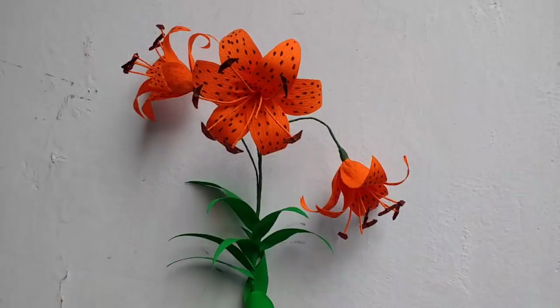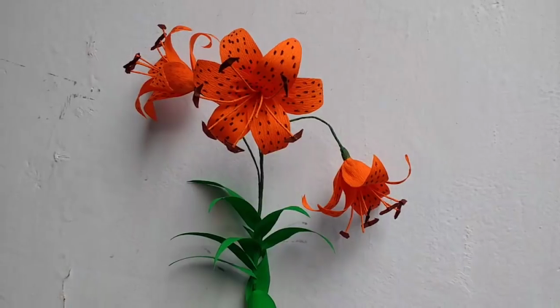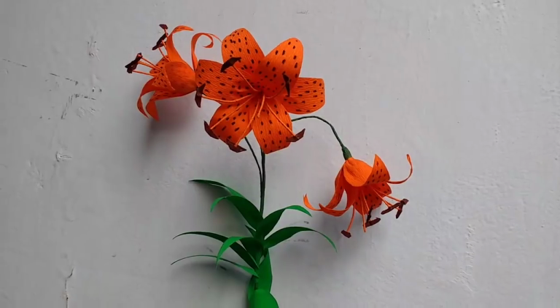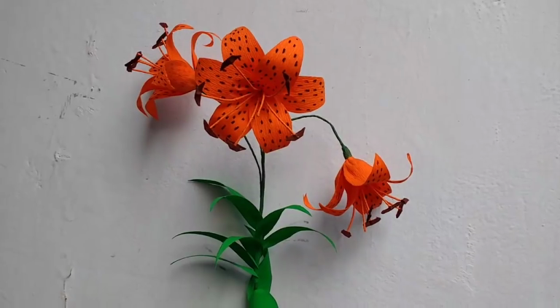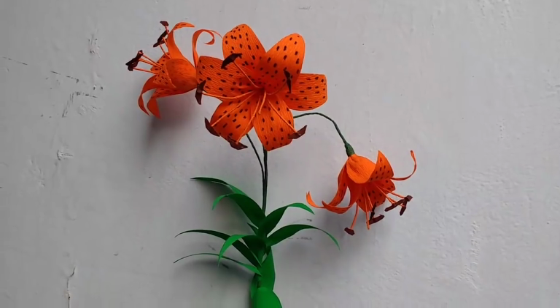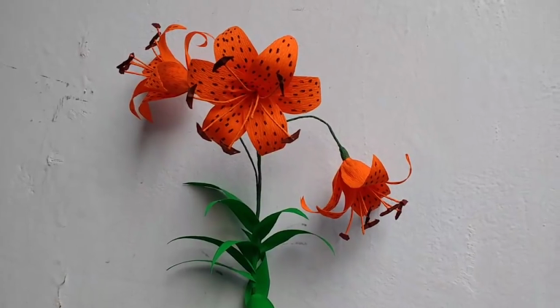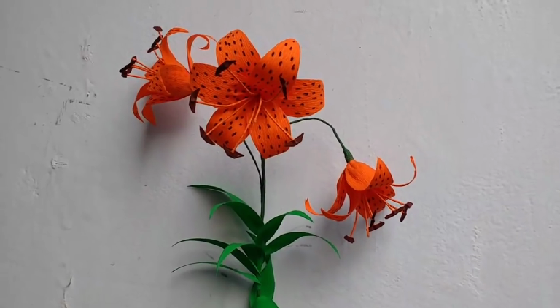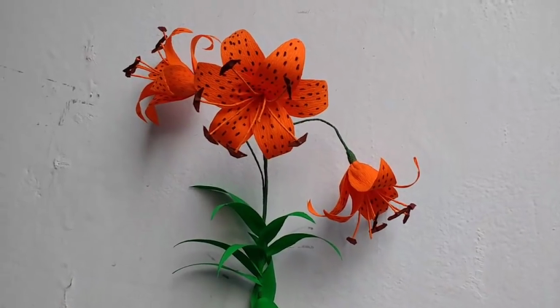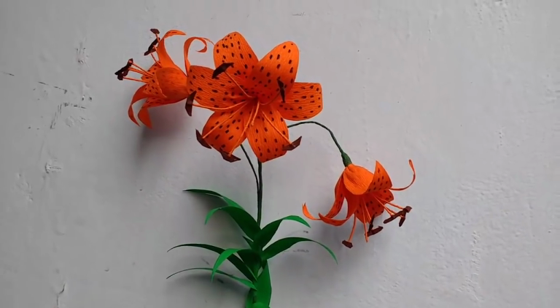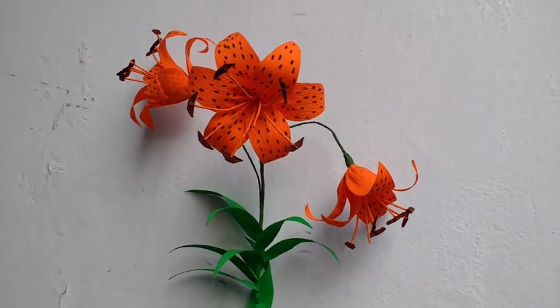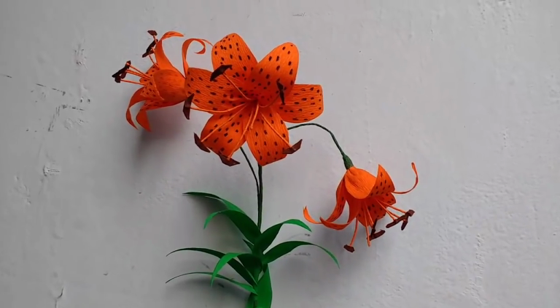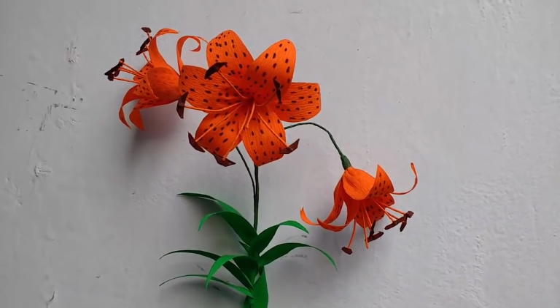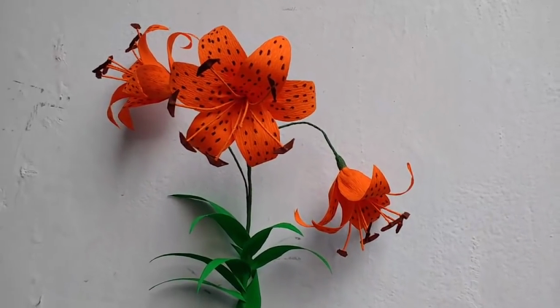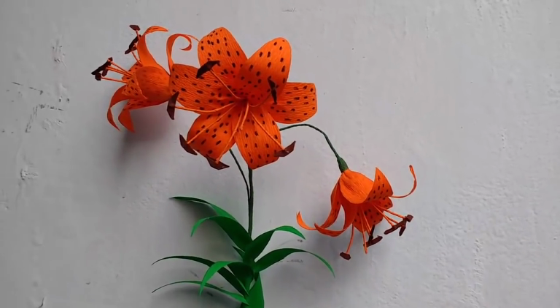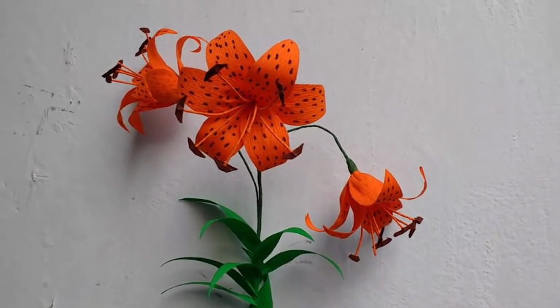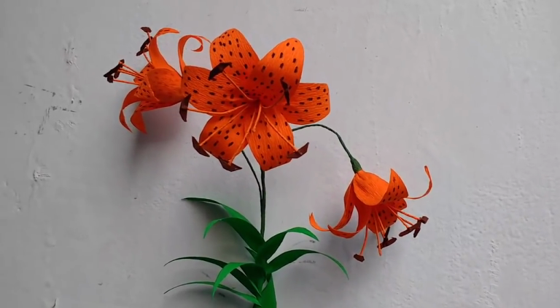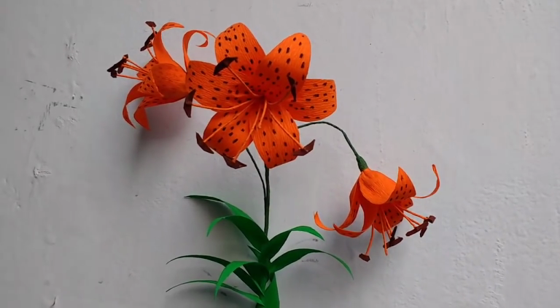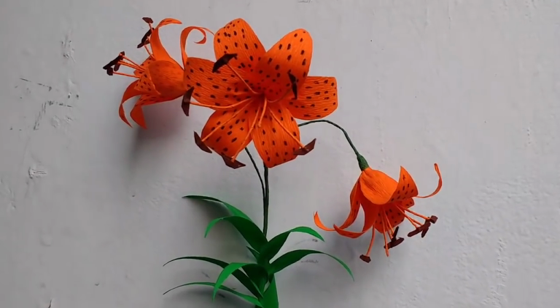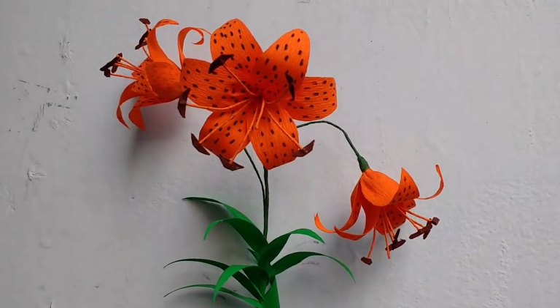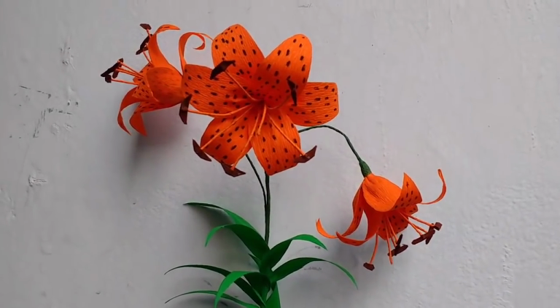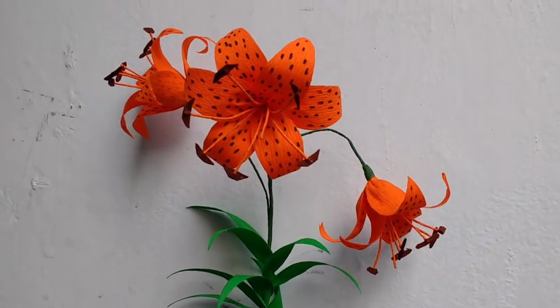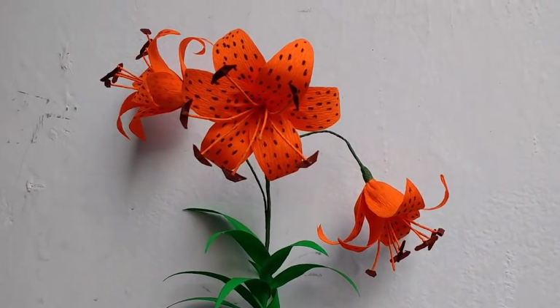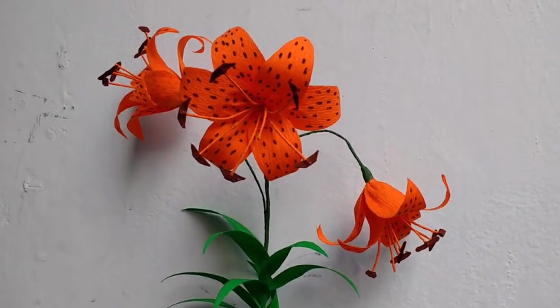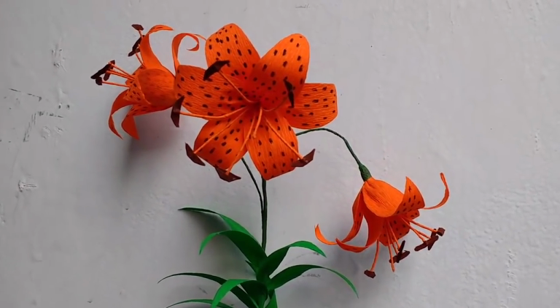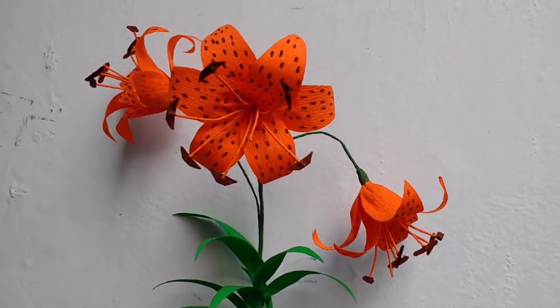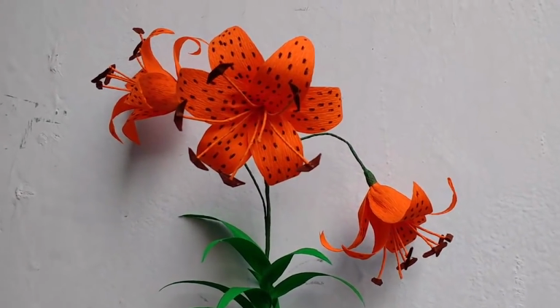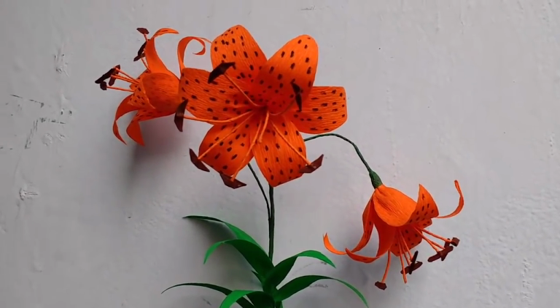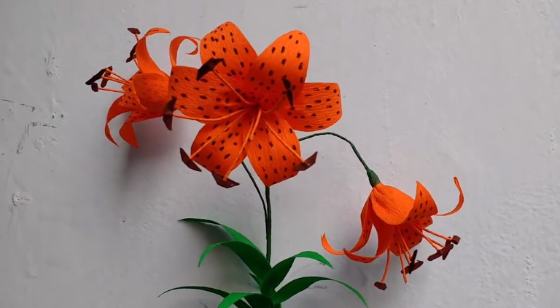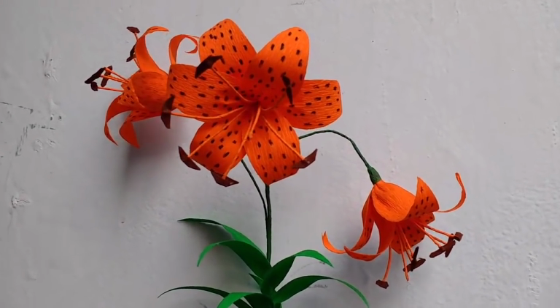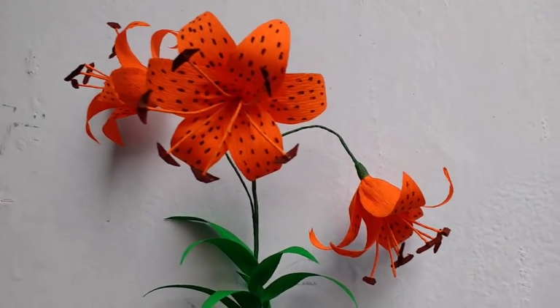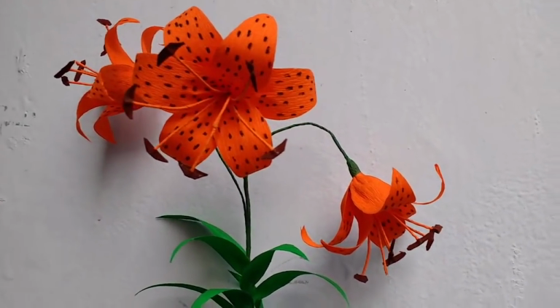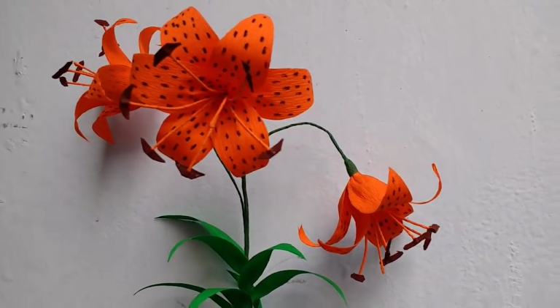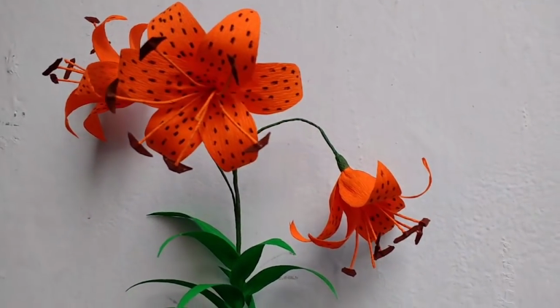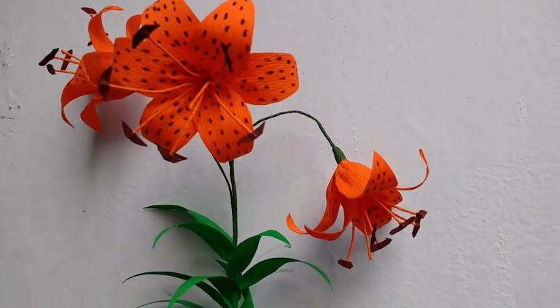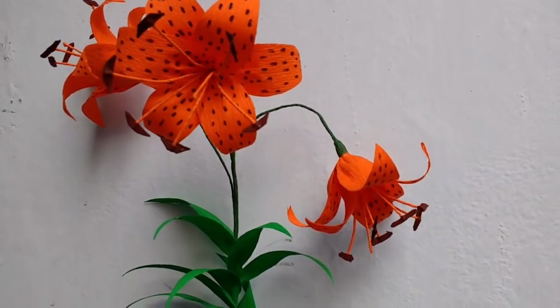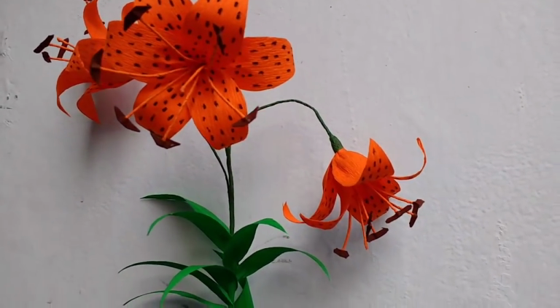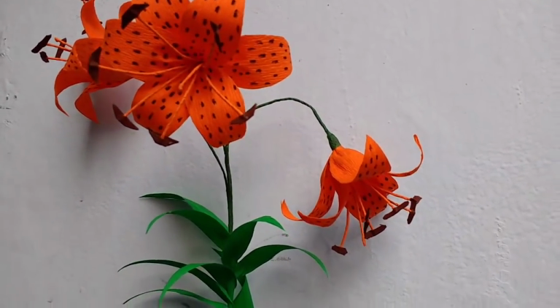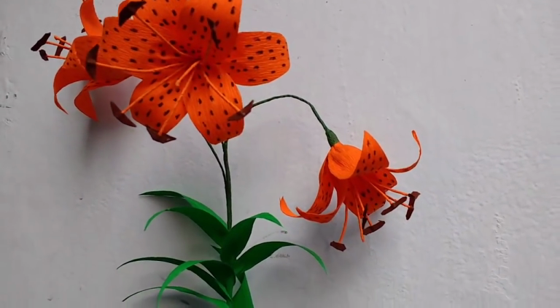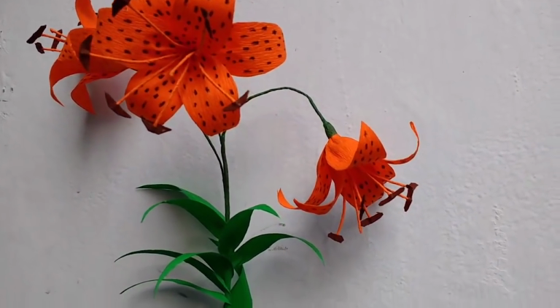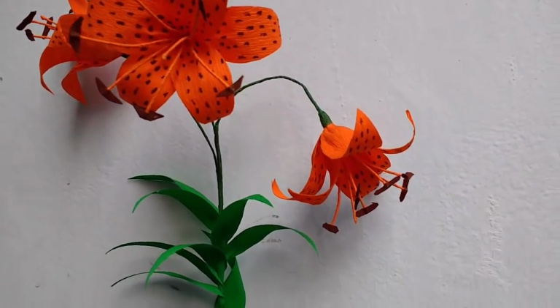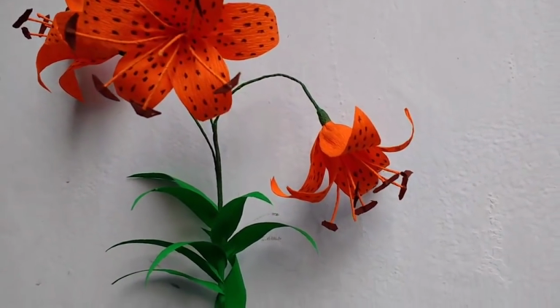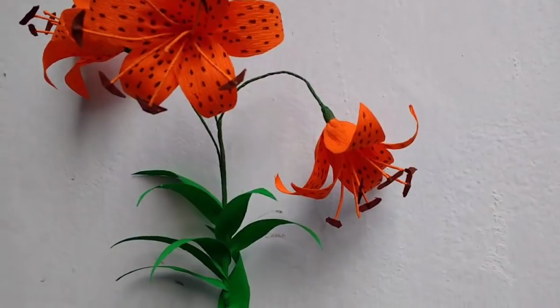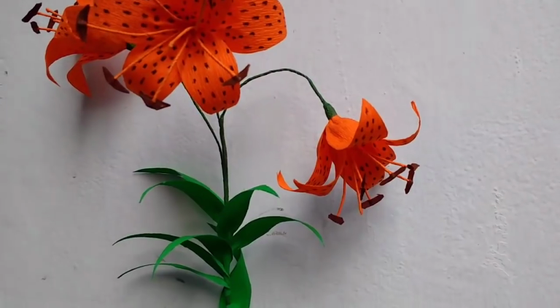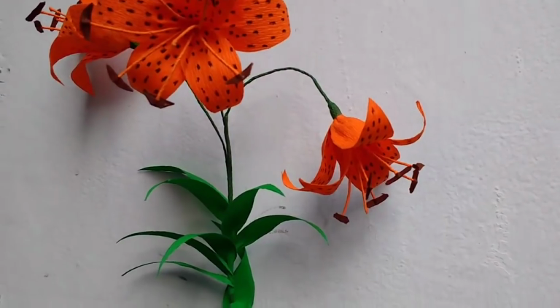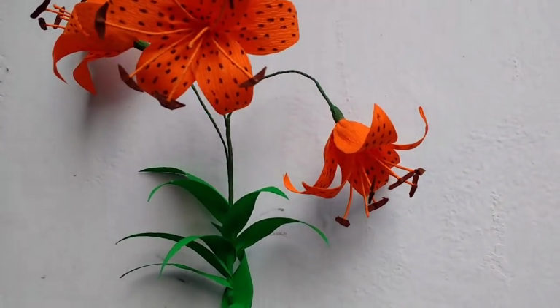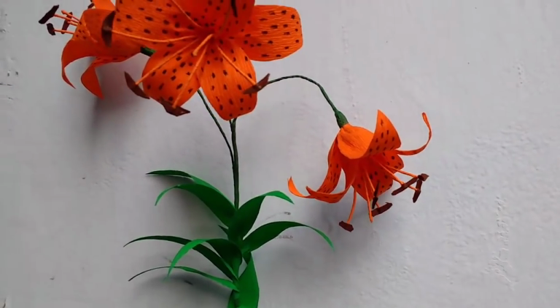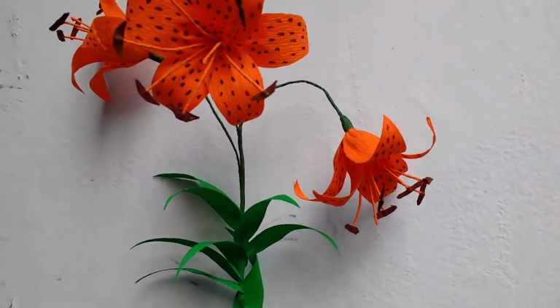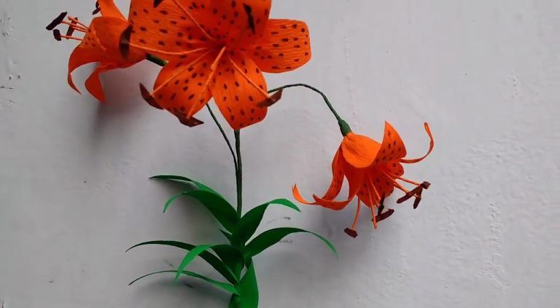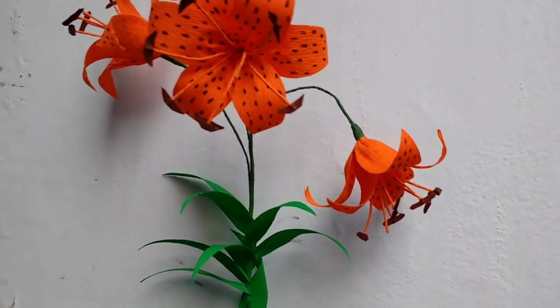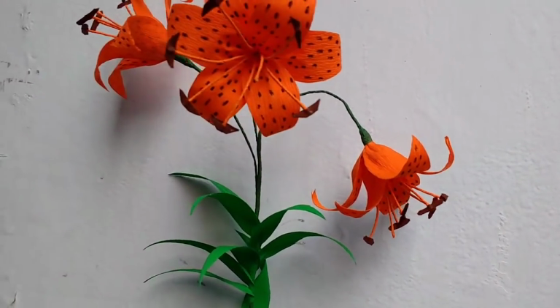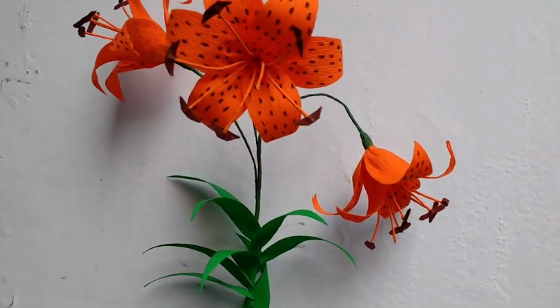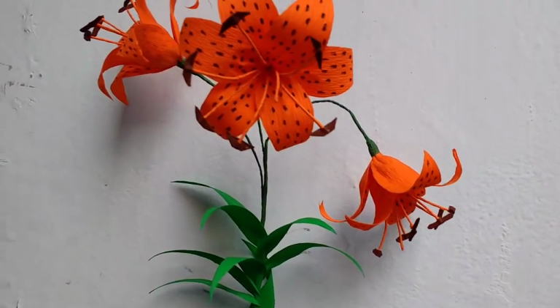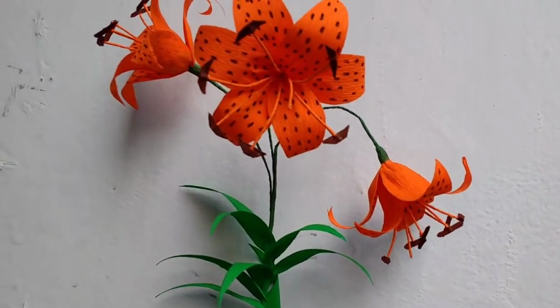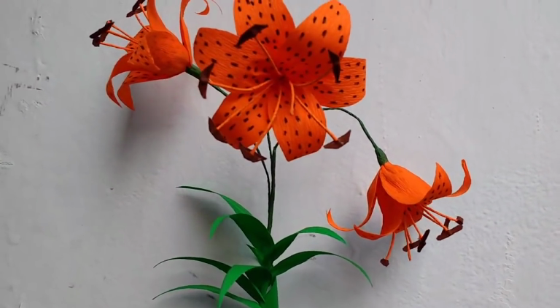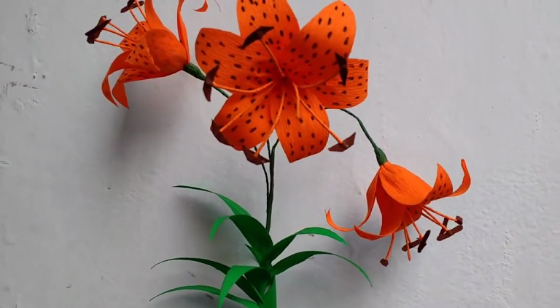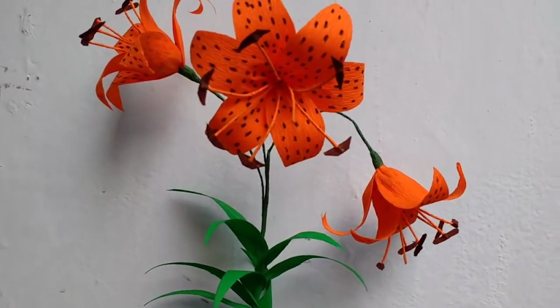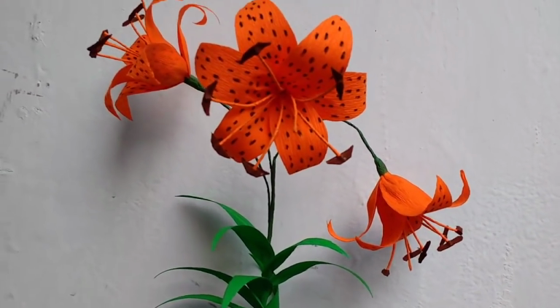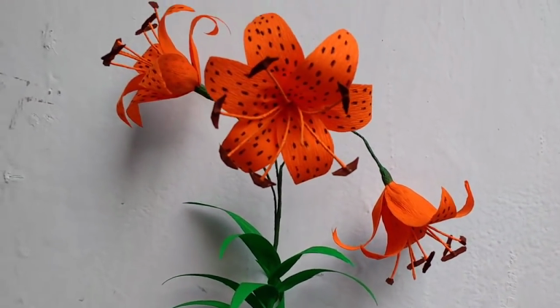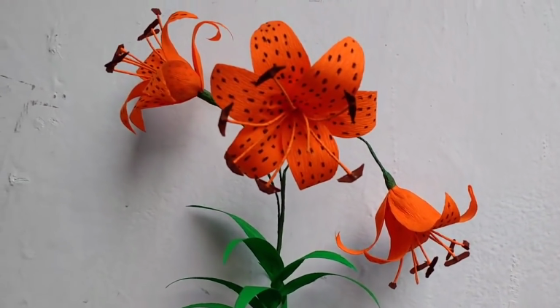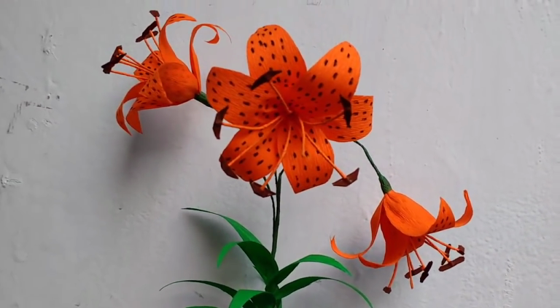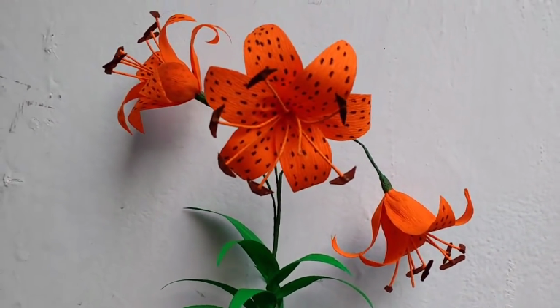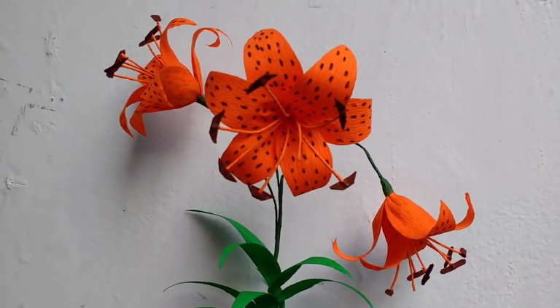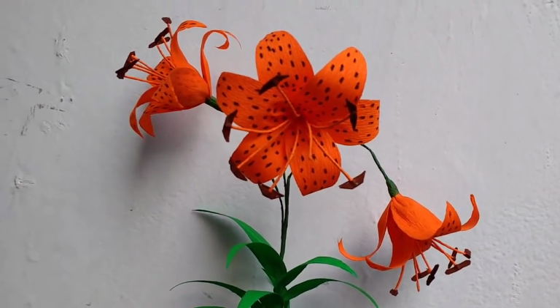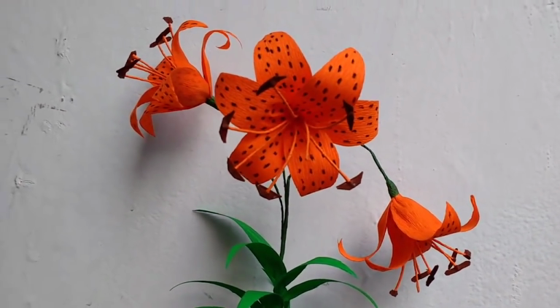Hi, today I am going to make this lovely flower called Tiger Lily. Bright and cheerful and very easy to make.